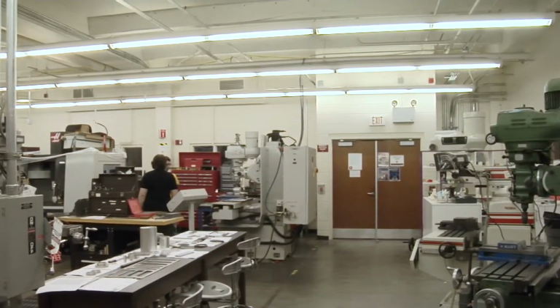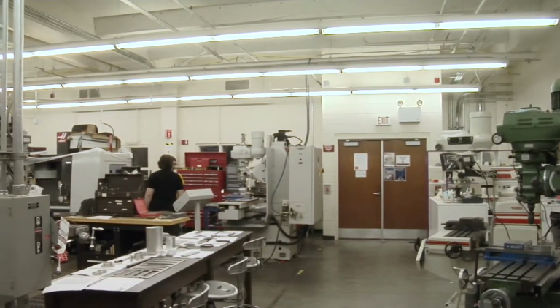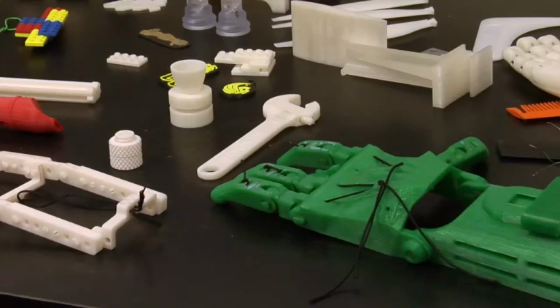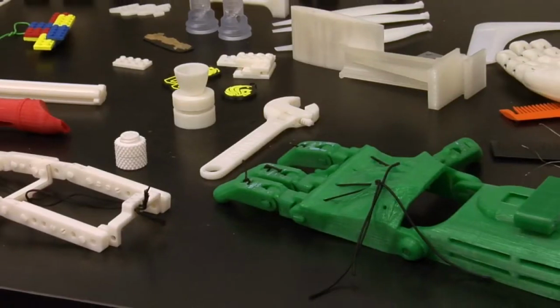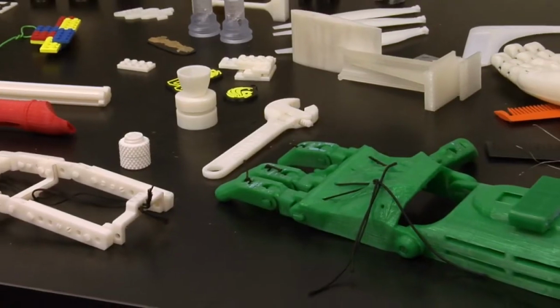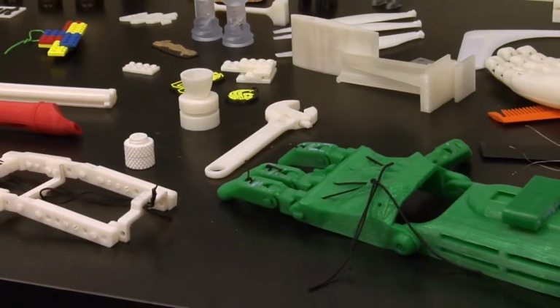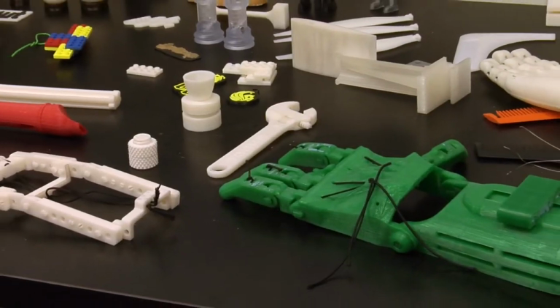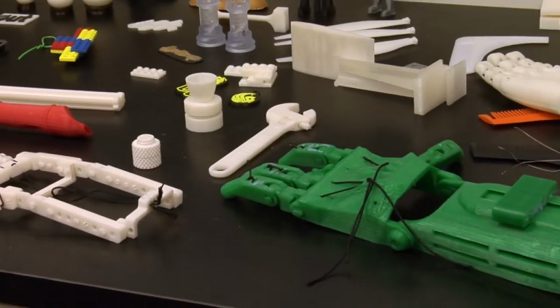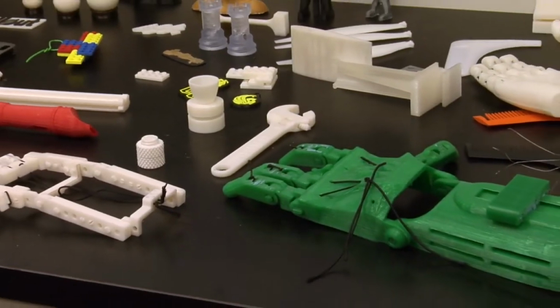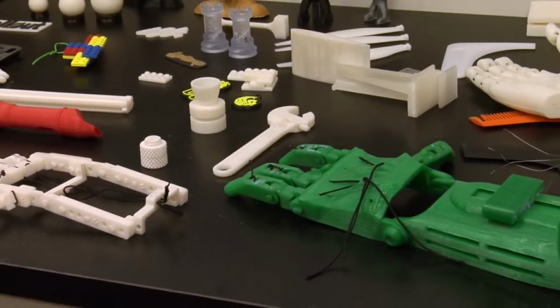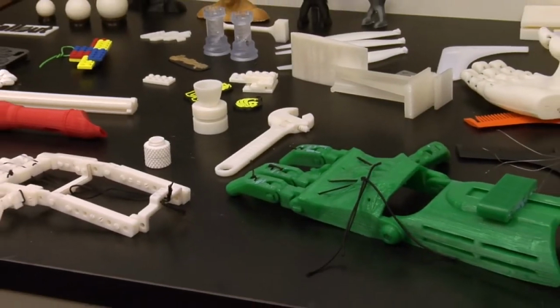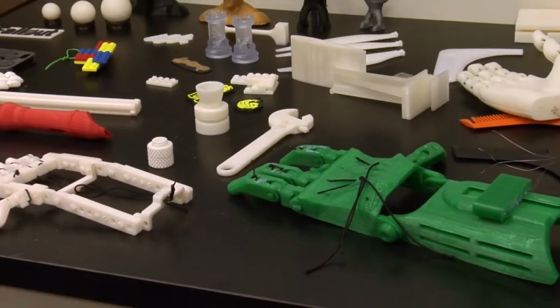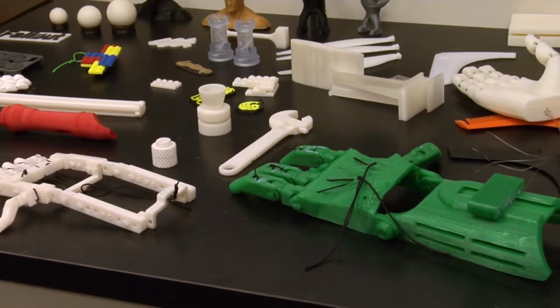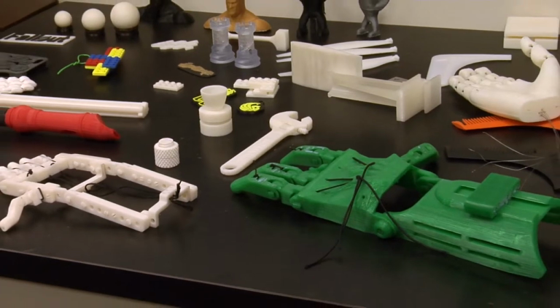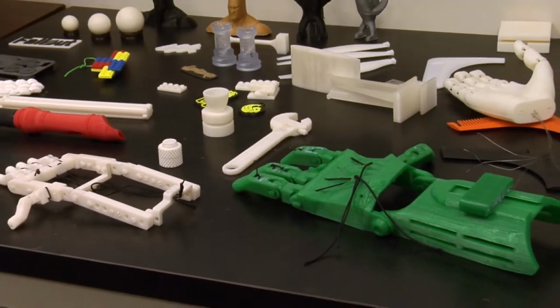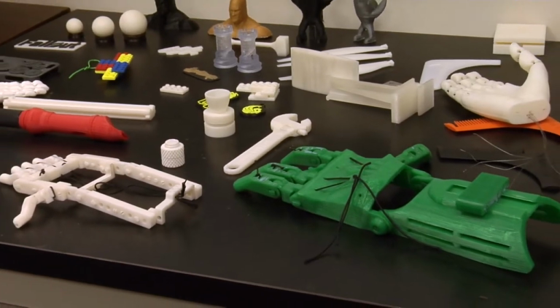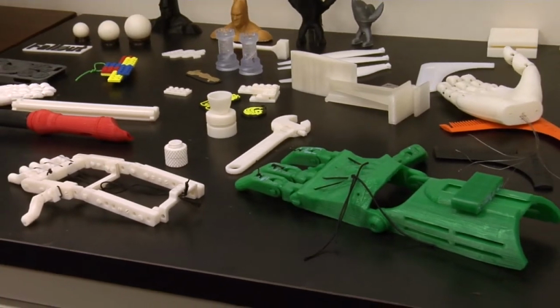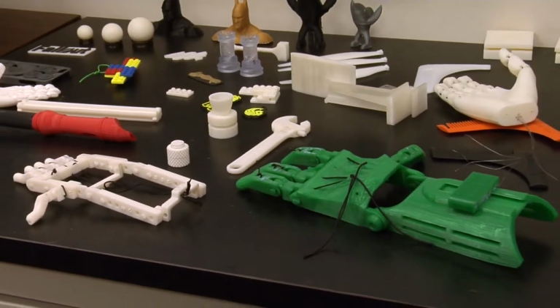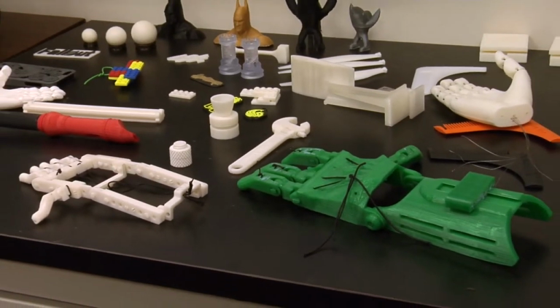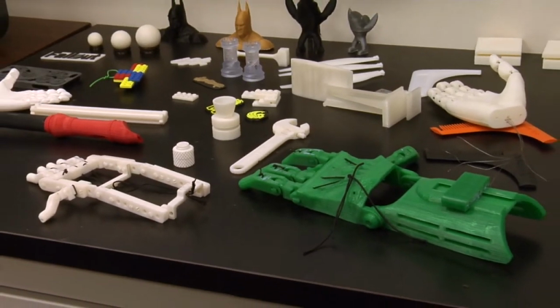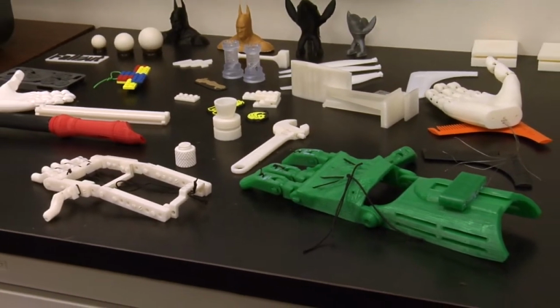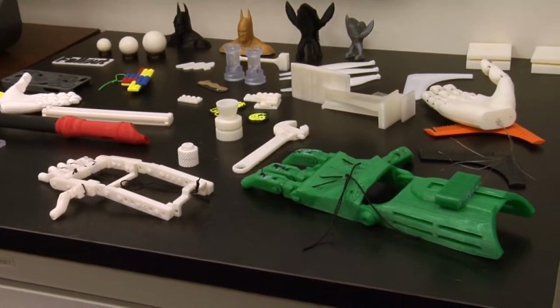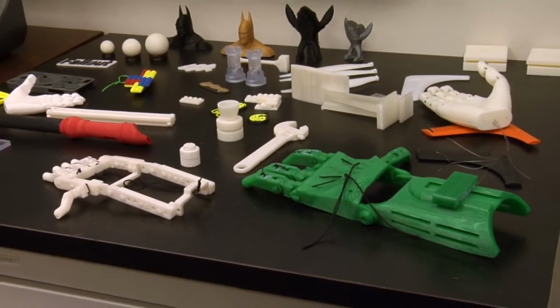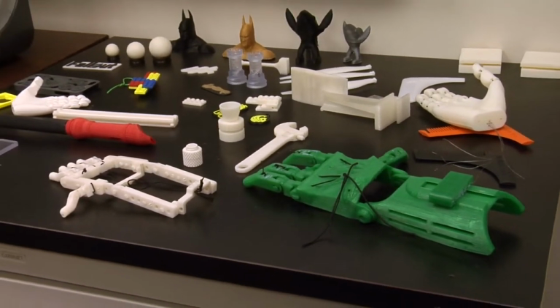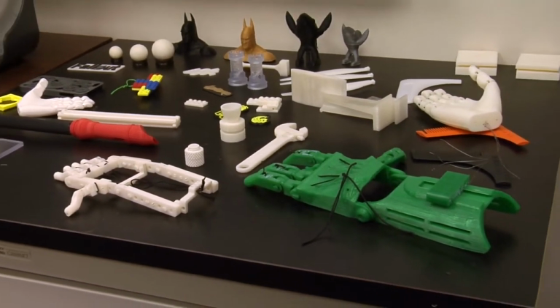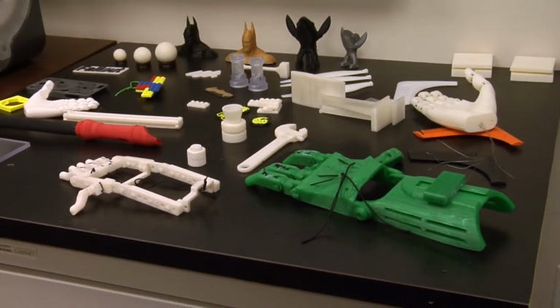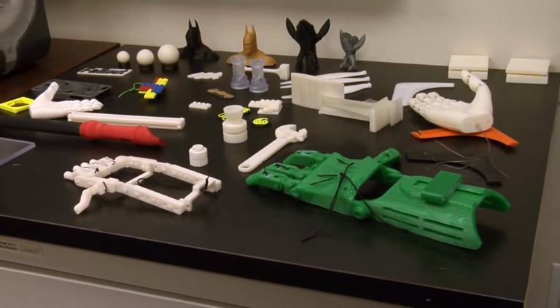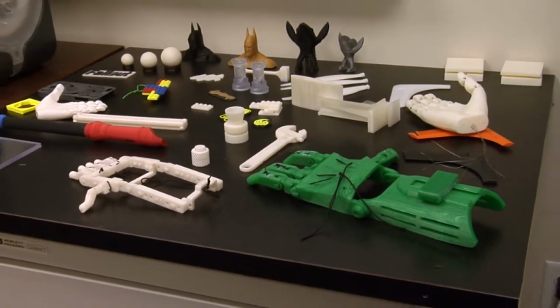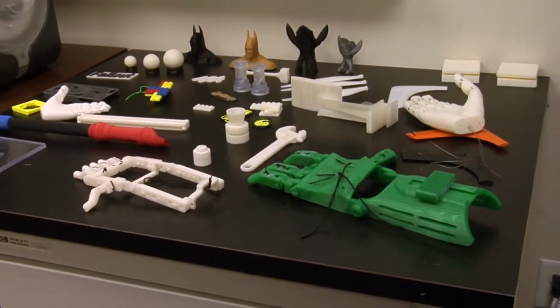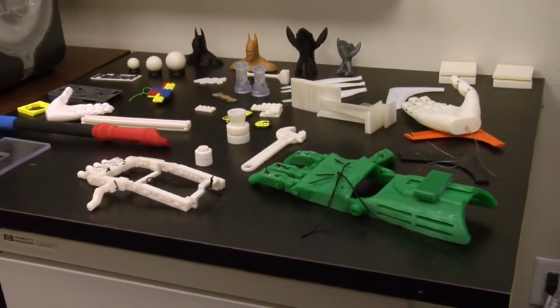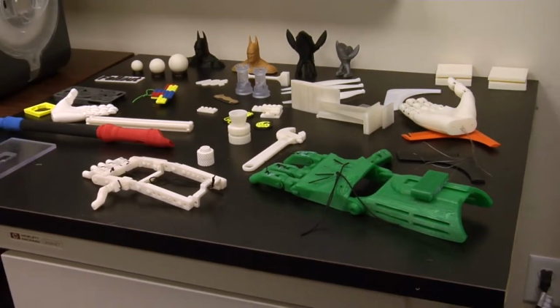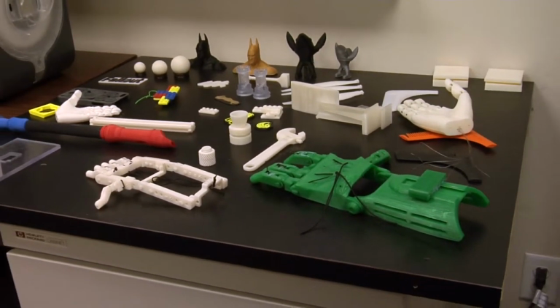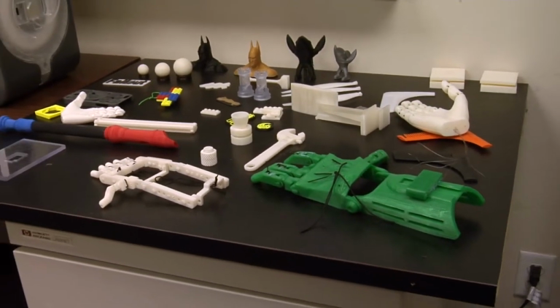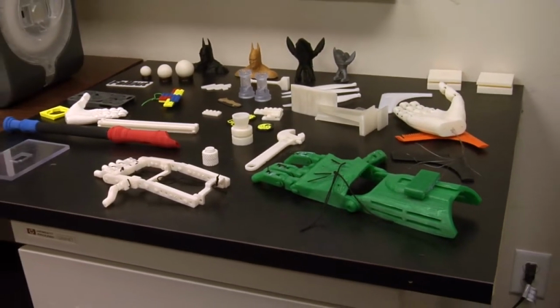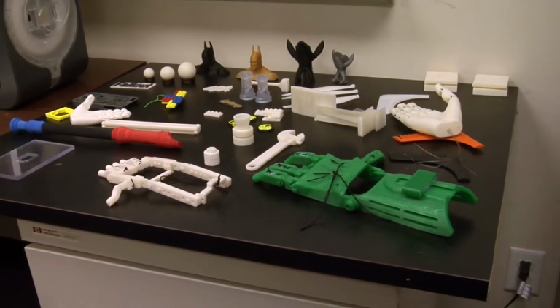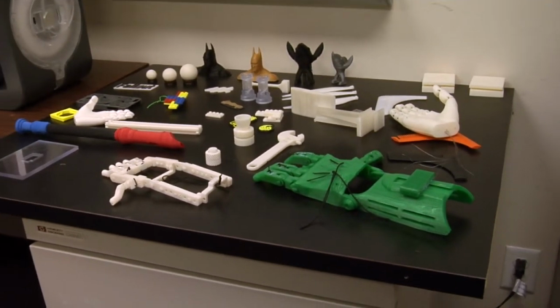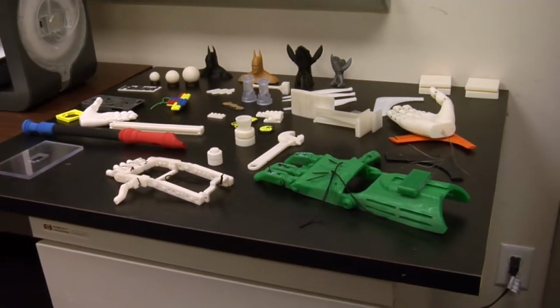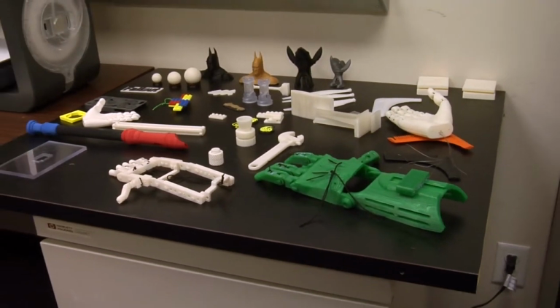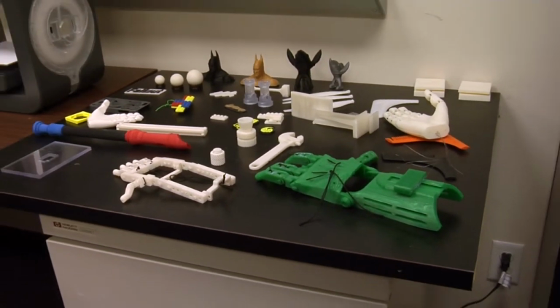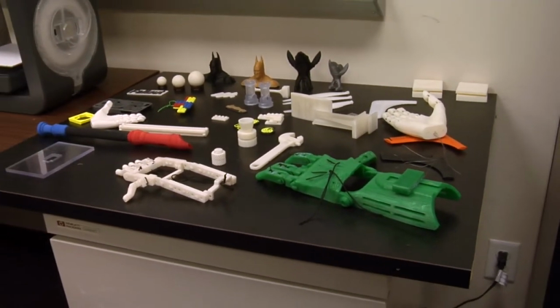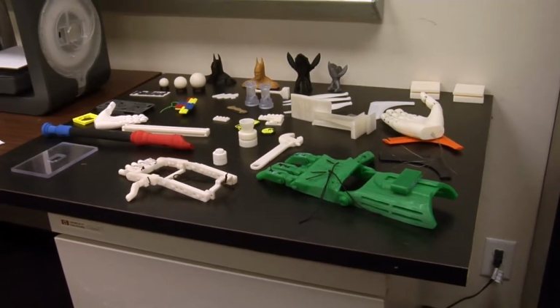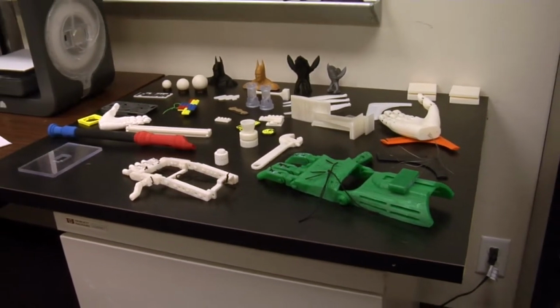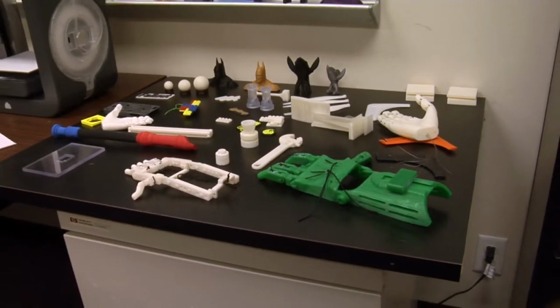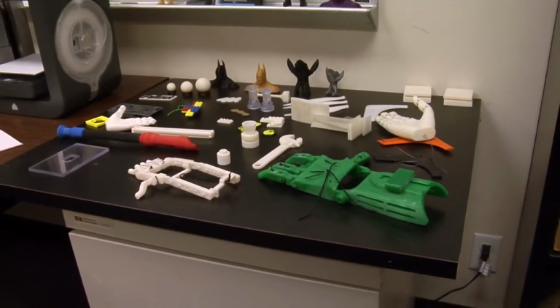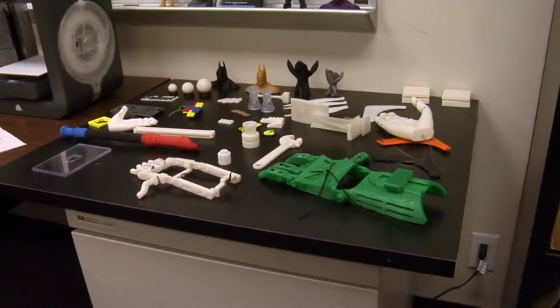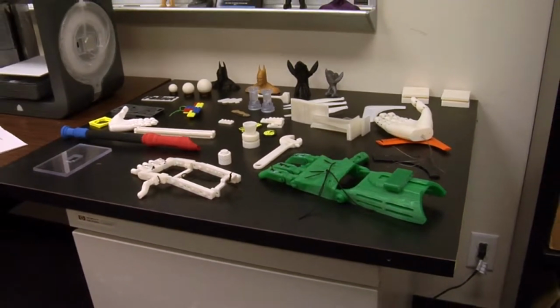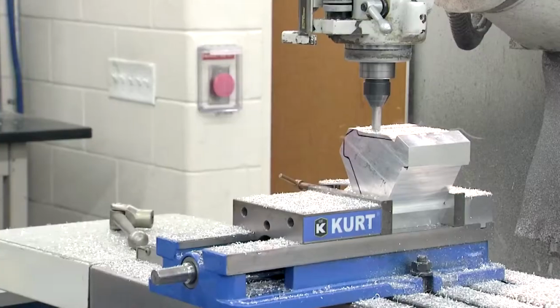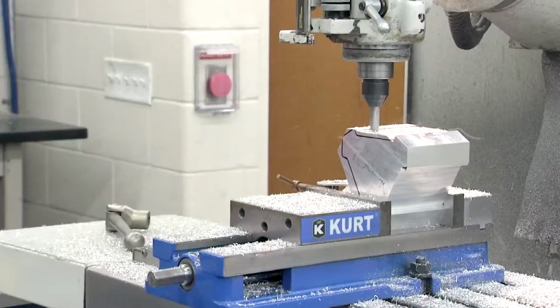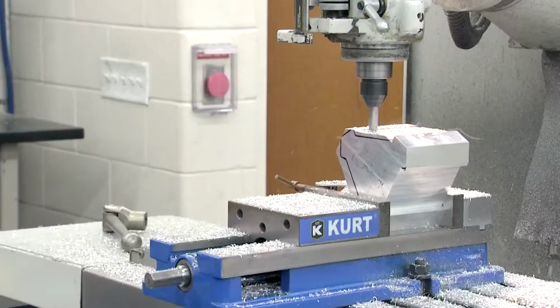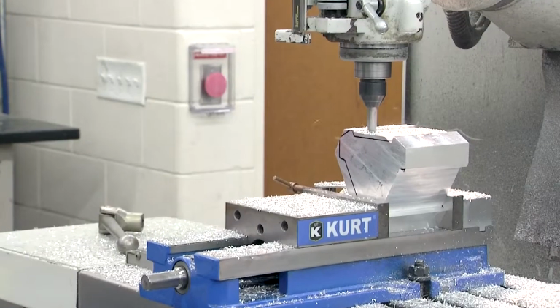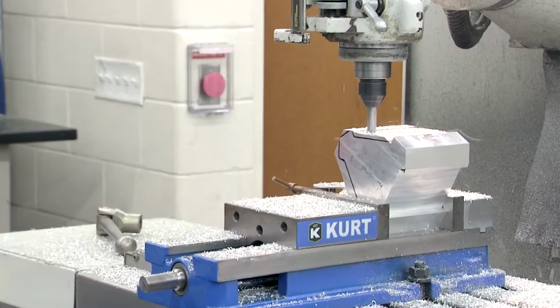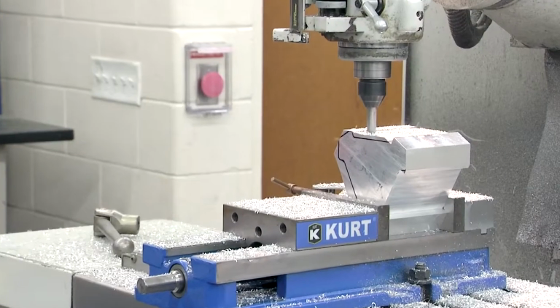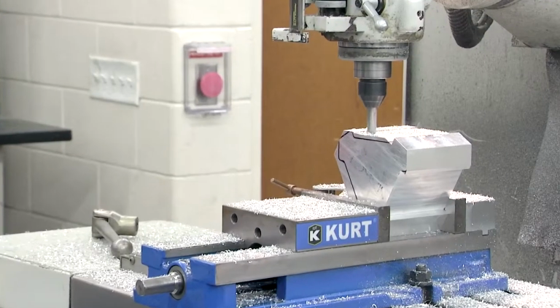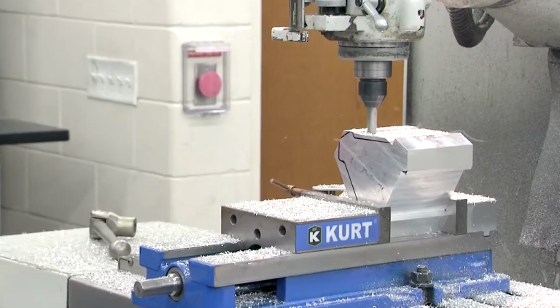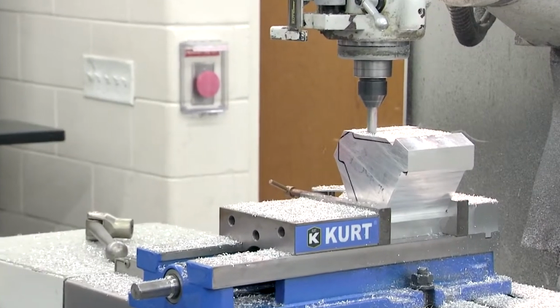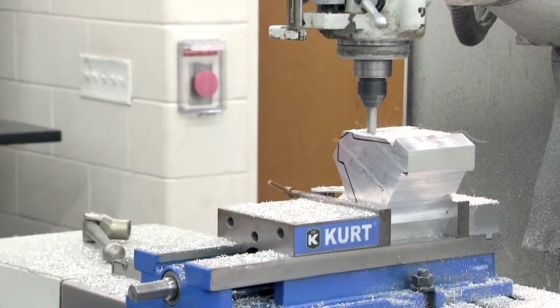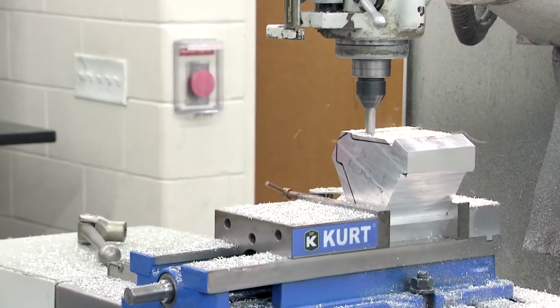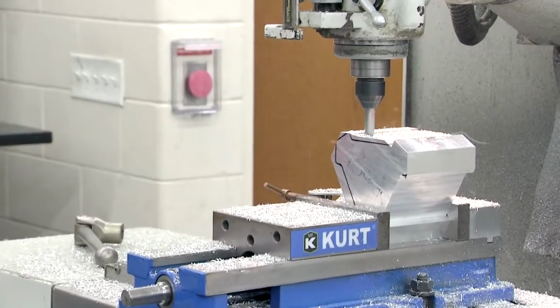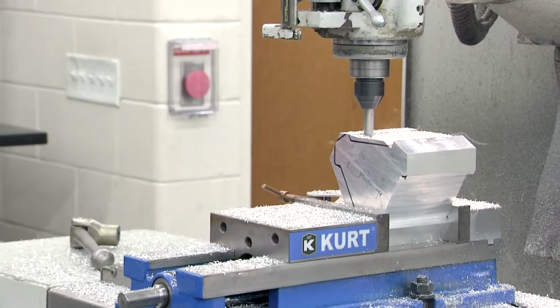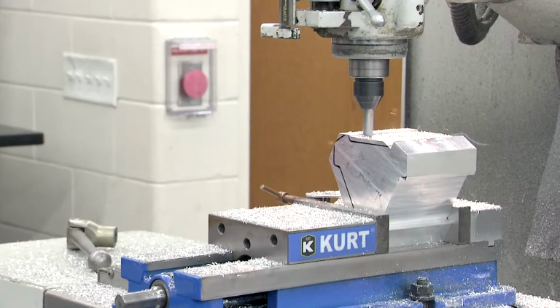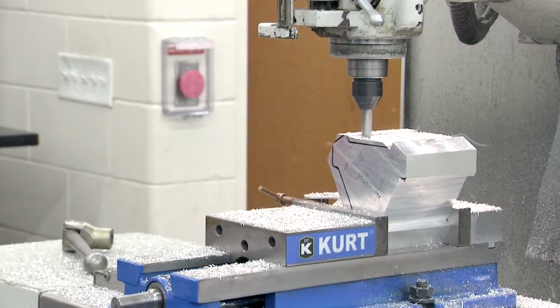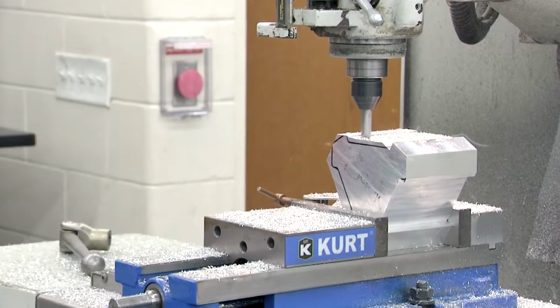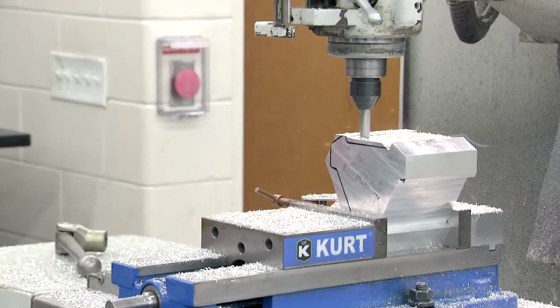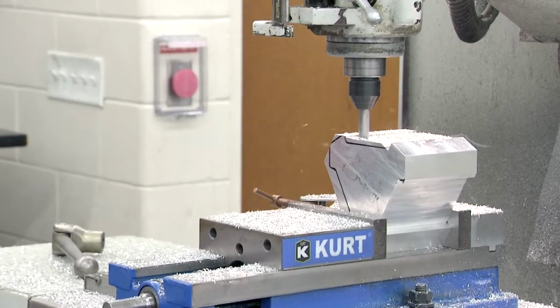Through donations and support from the community, Limitless Solutions is able to make prosthetic arms and give them for free to kids like Annie and Wyatt.